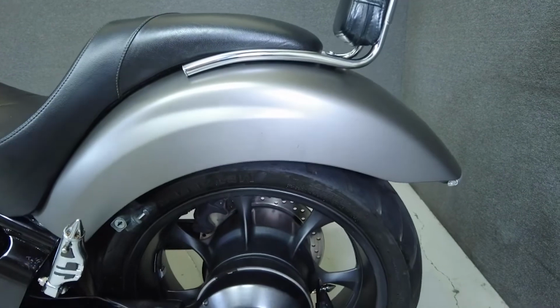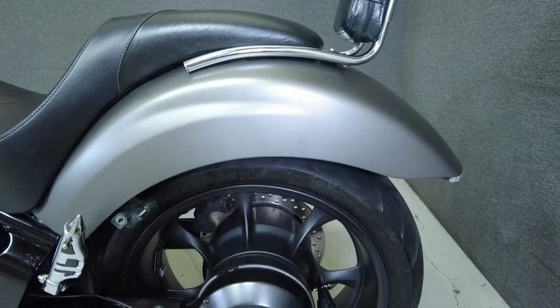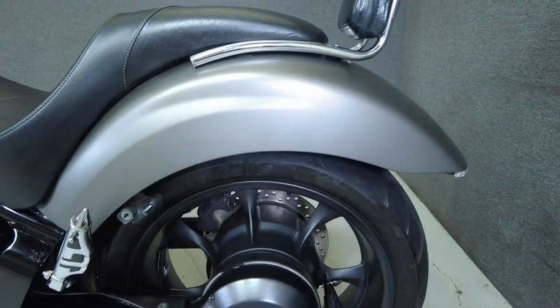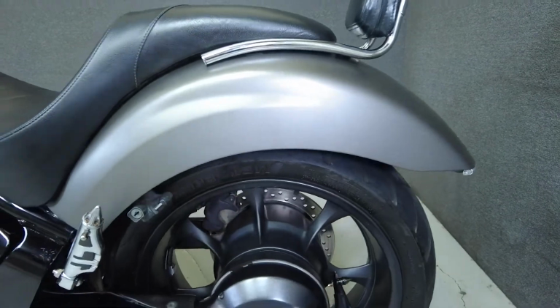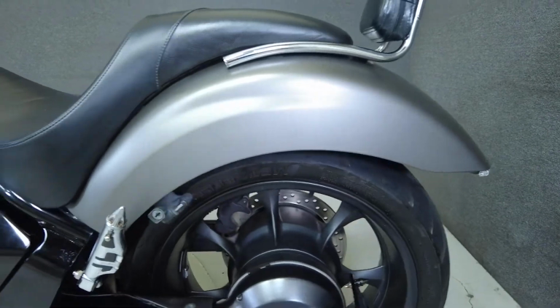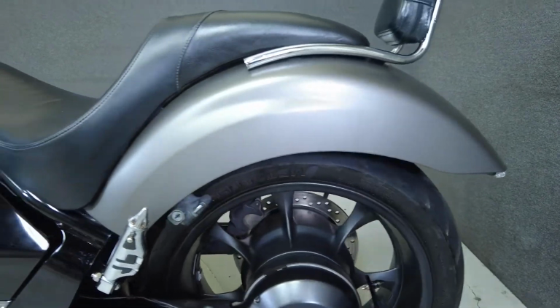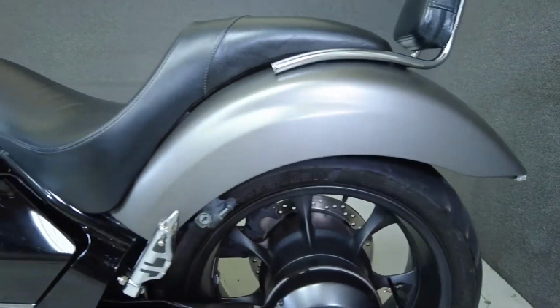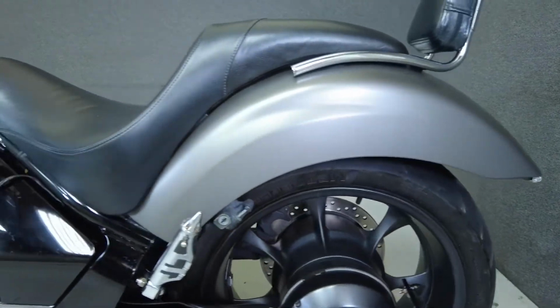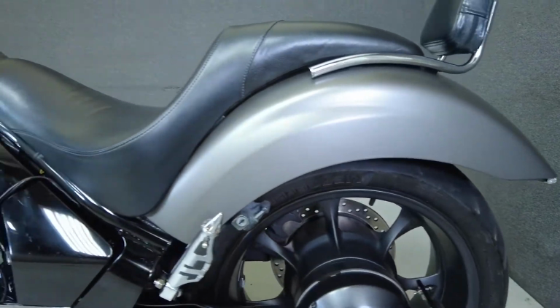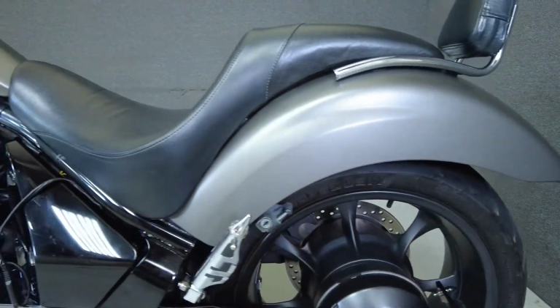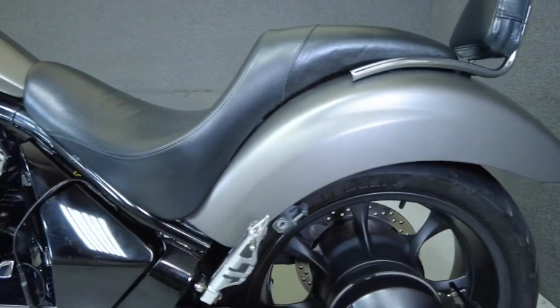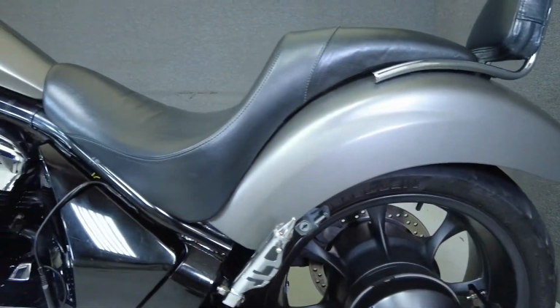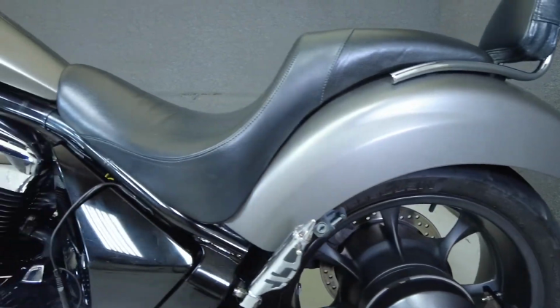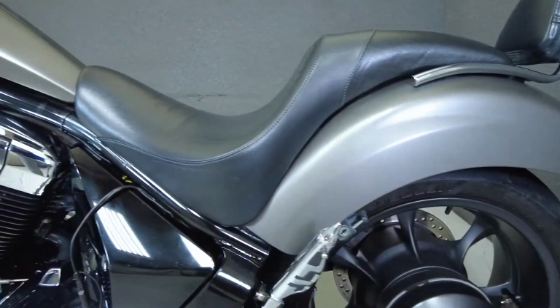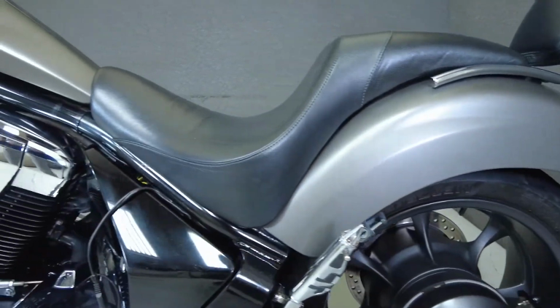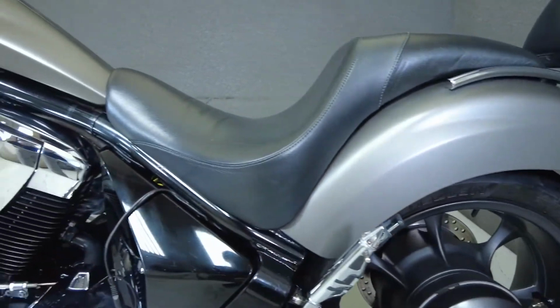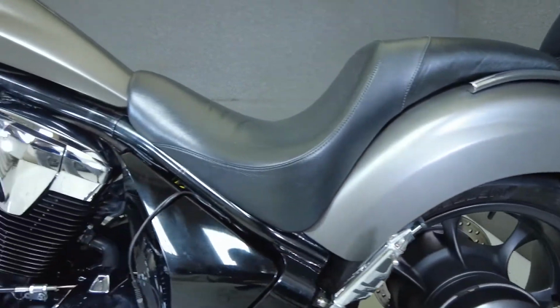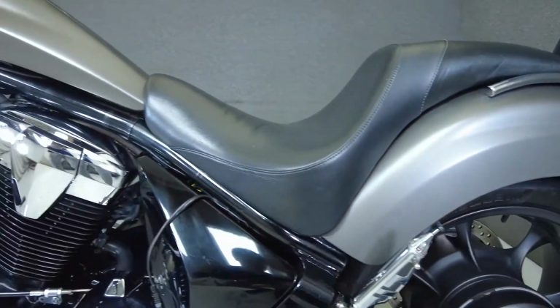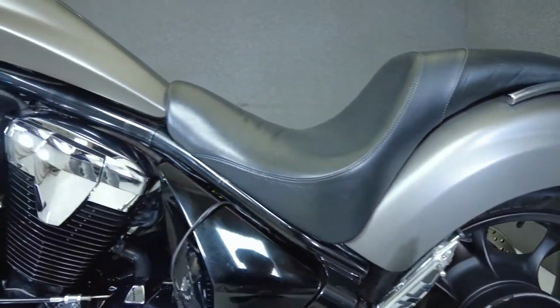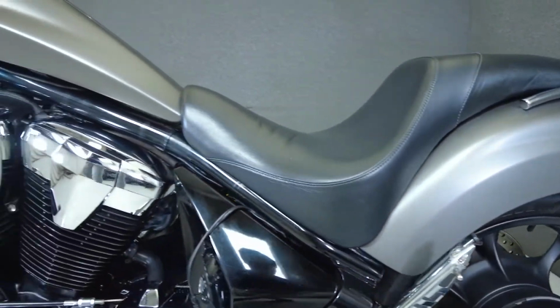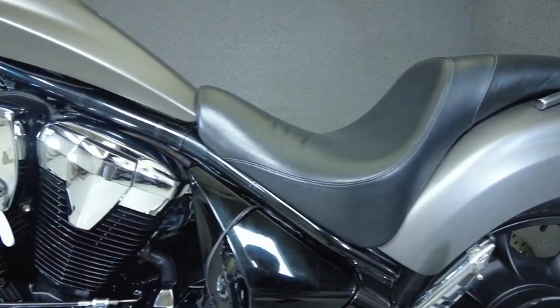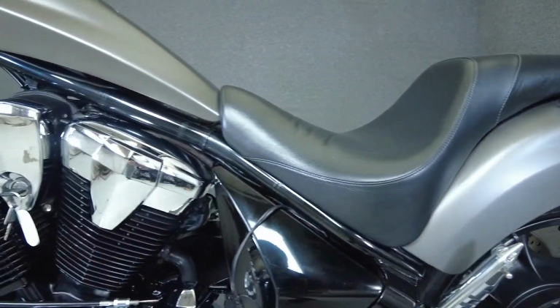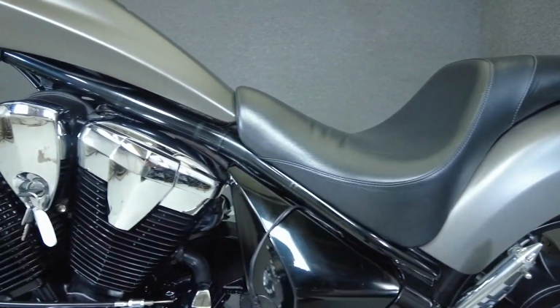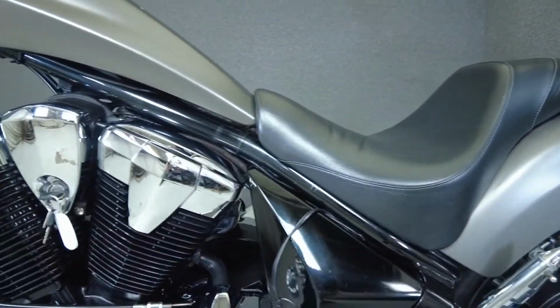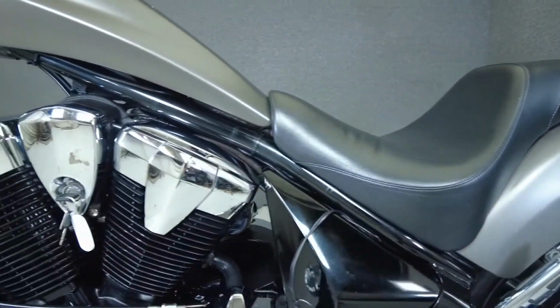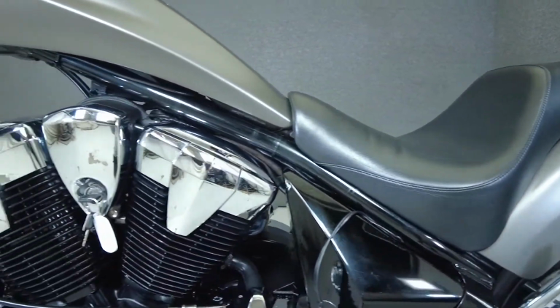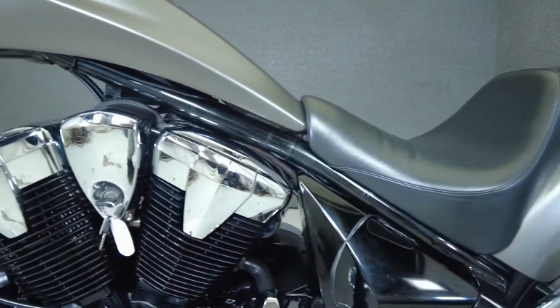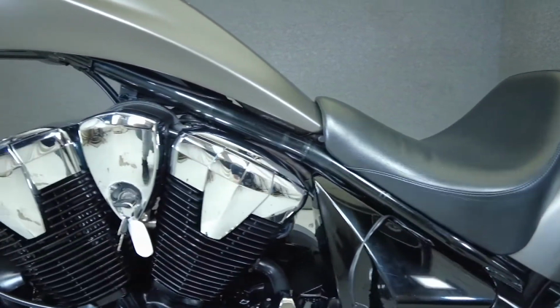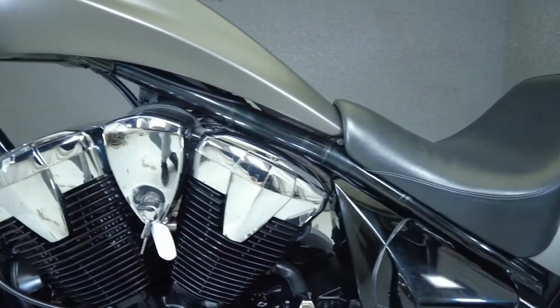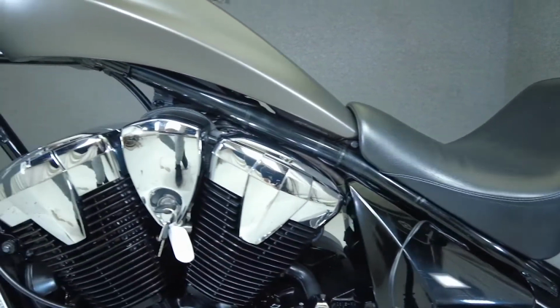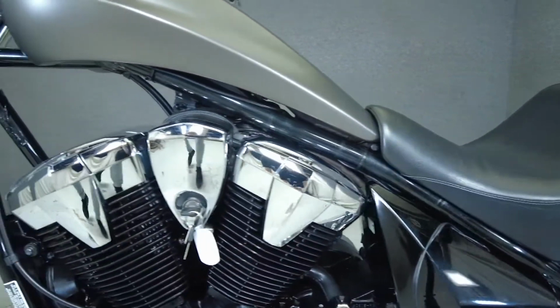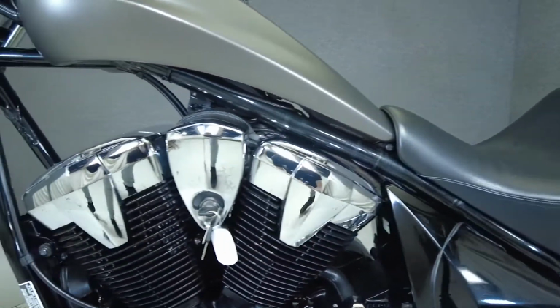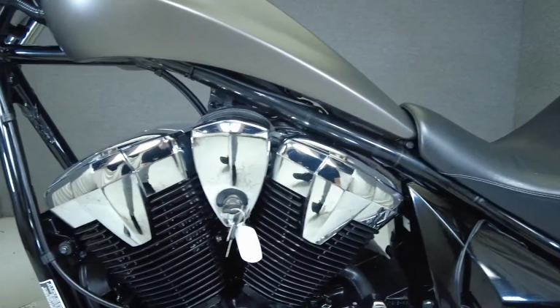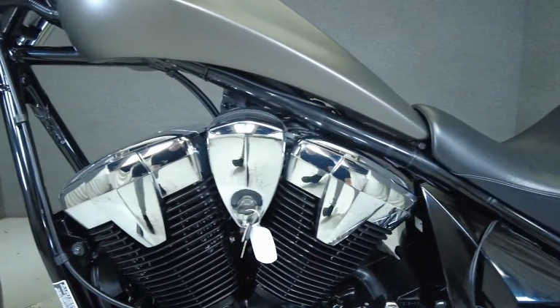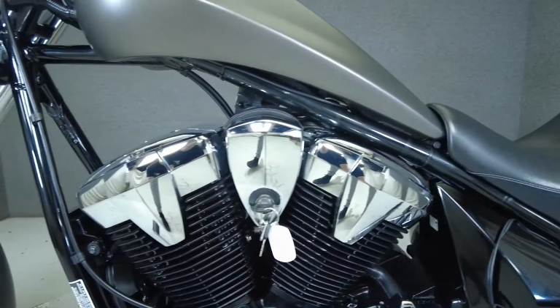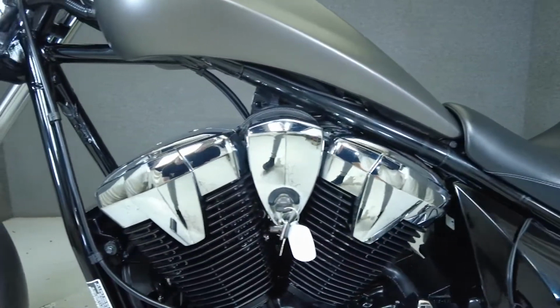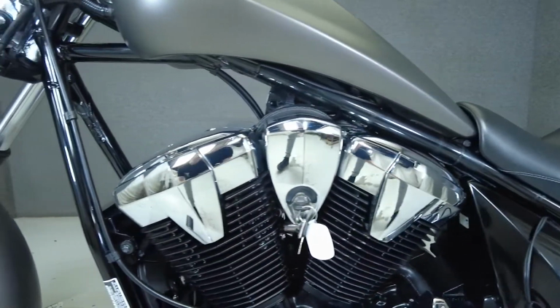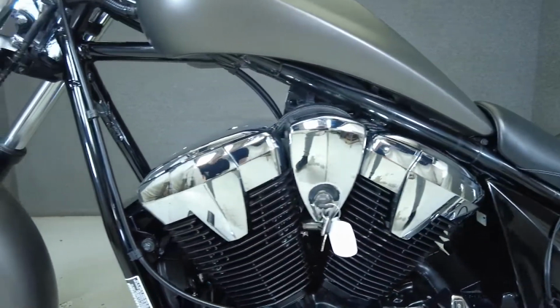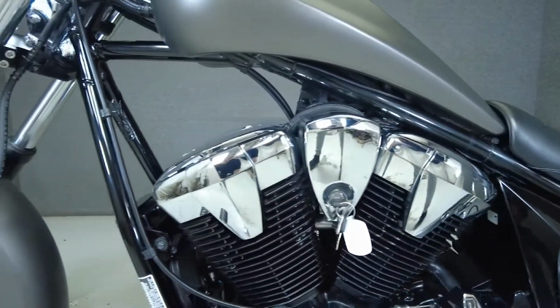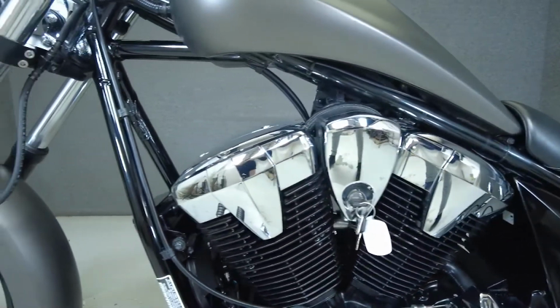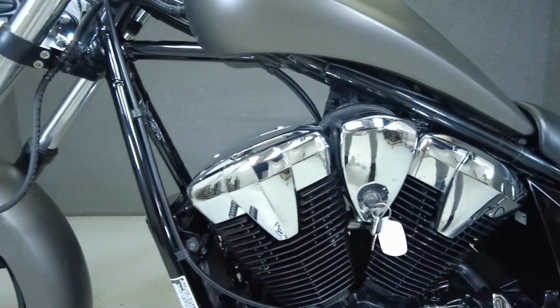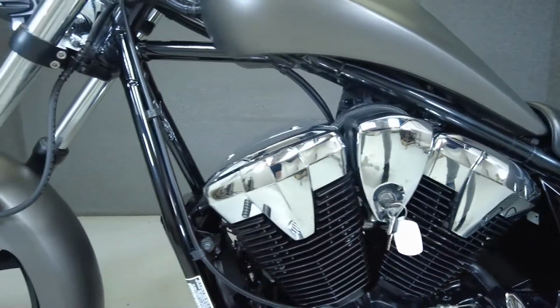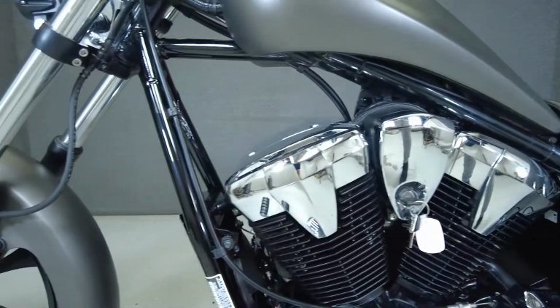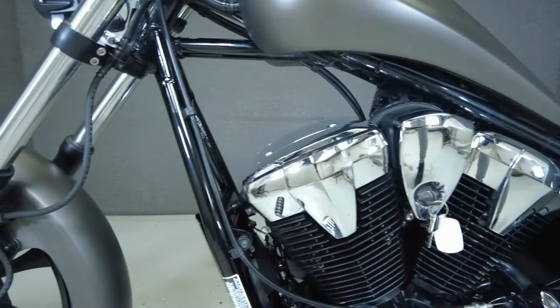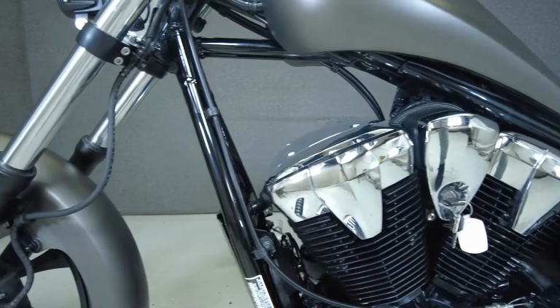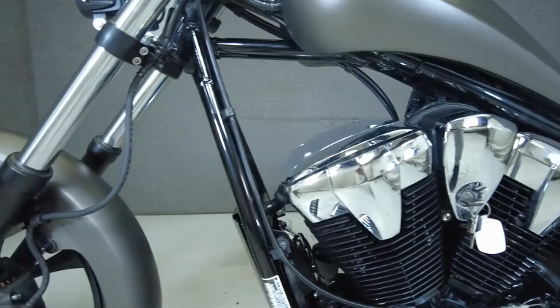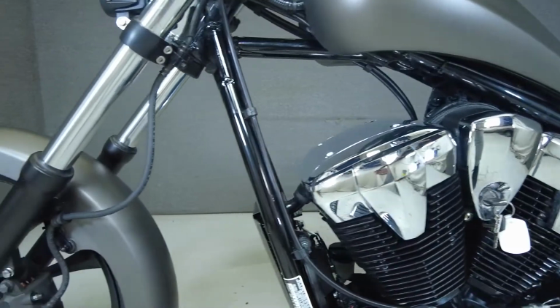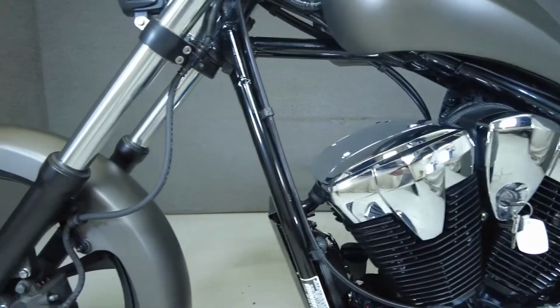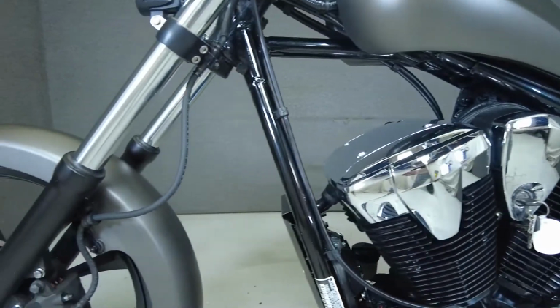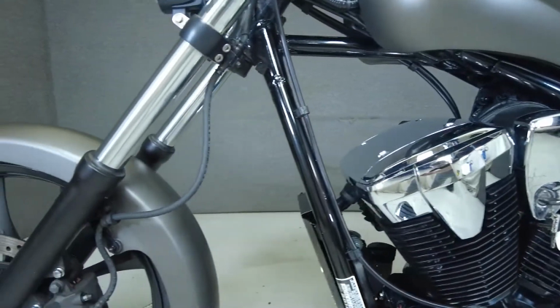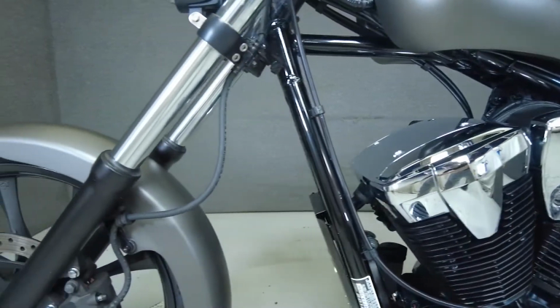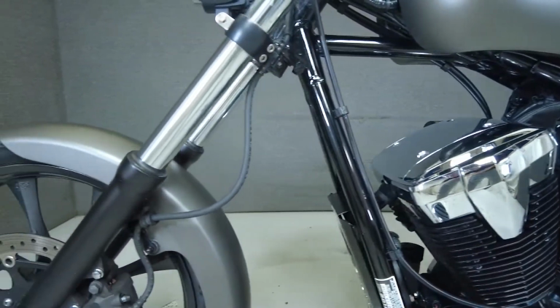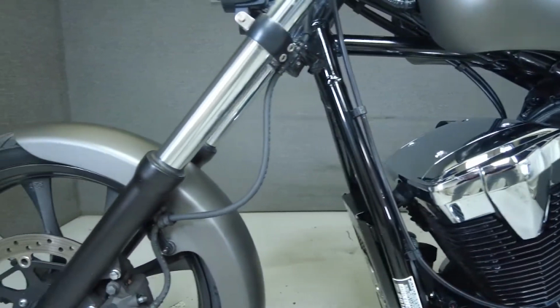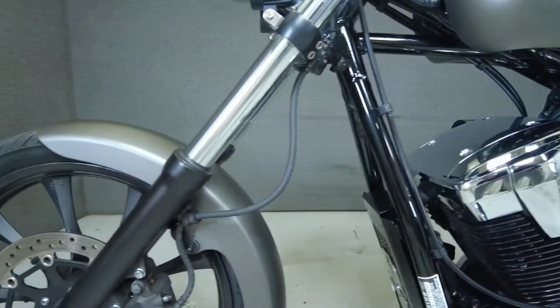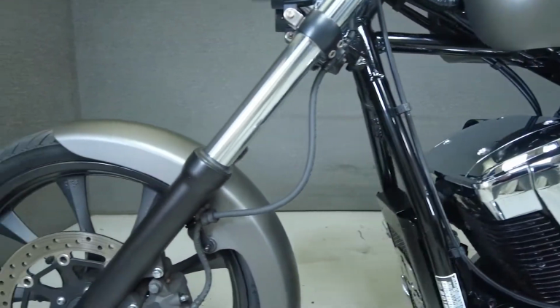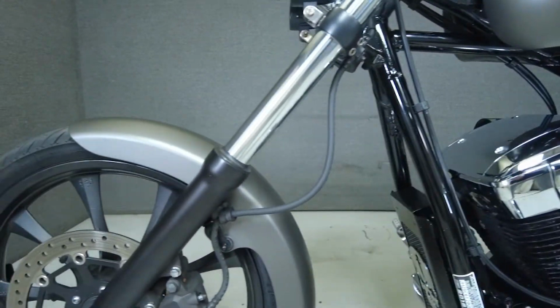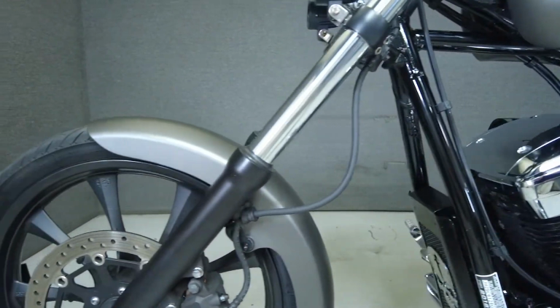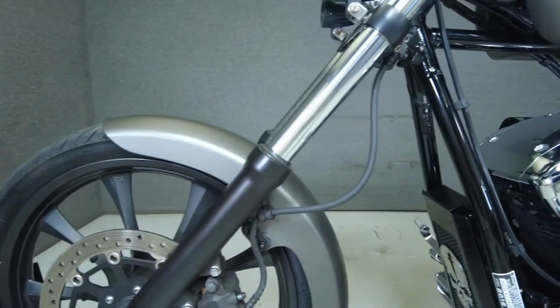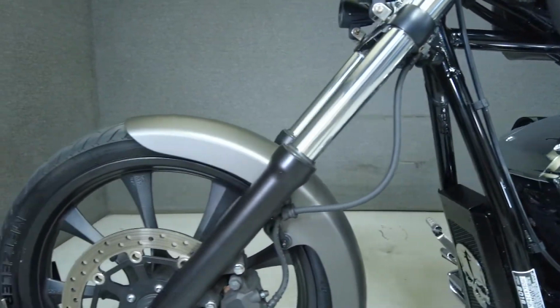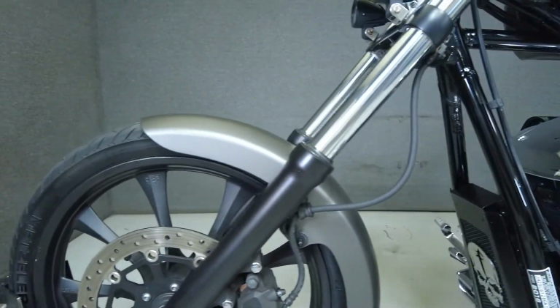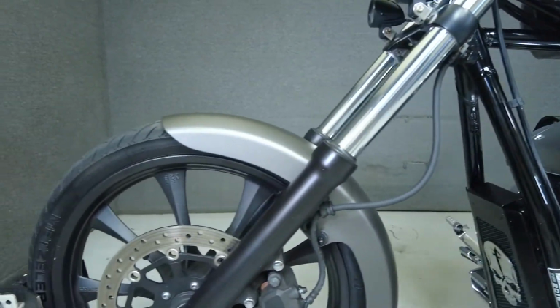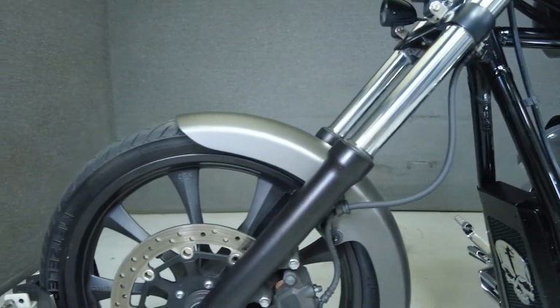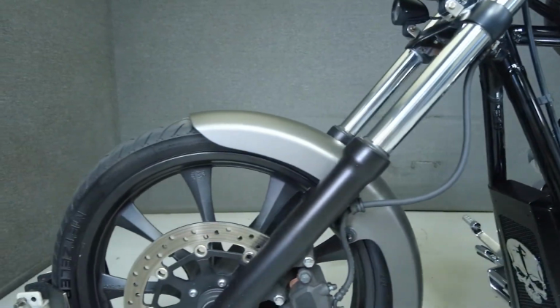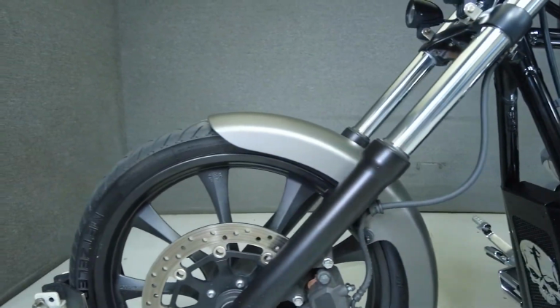To pass New Hampshire State inspection, this bike will need DOT-approved running lights, front turn signals, rear turn signals, and an exhaust.